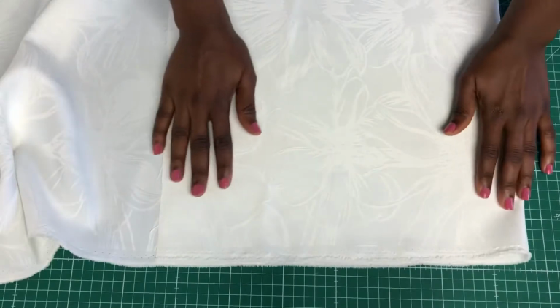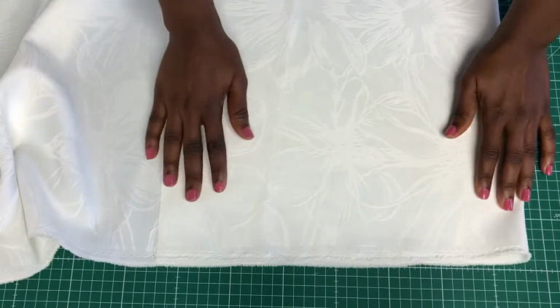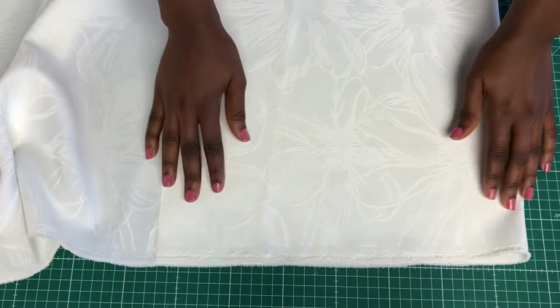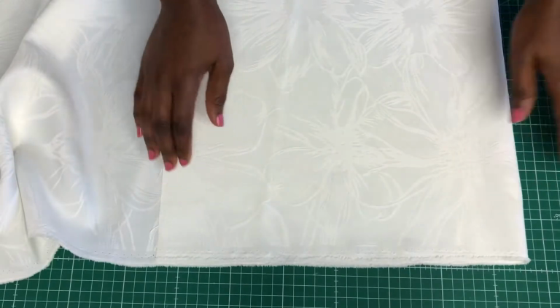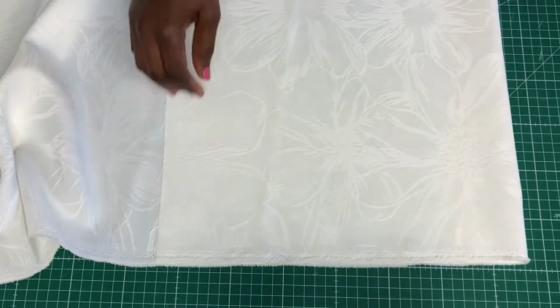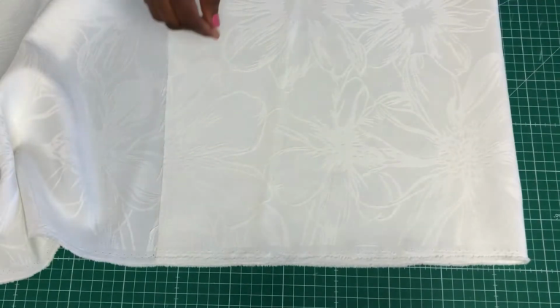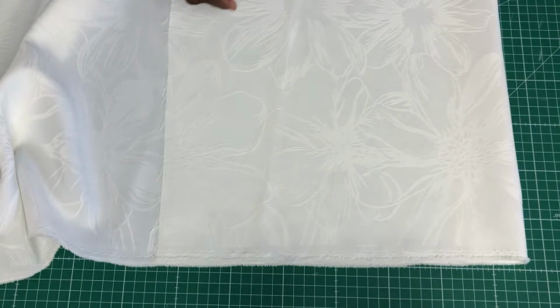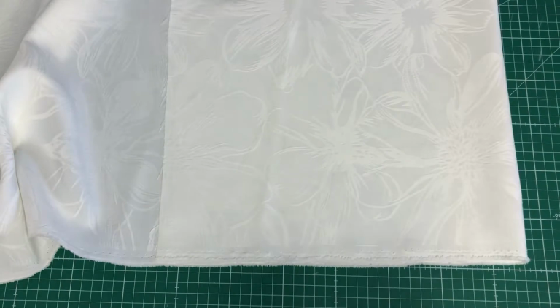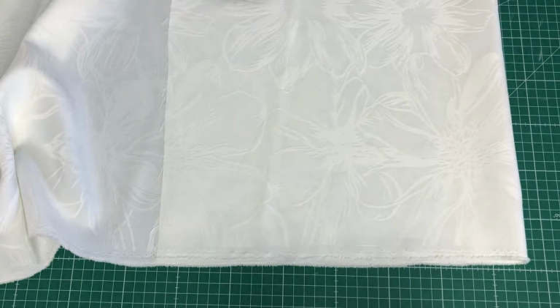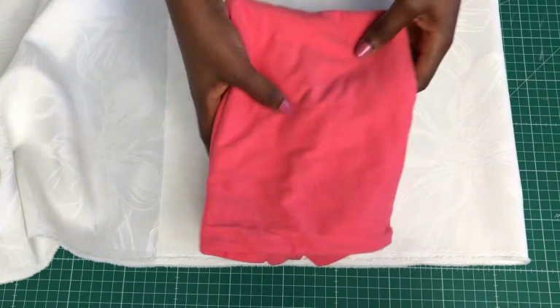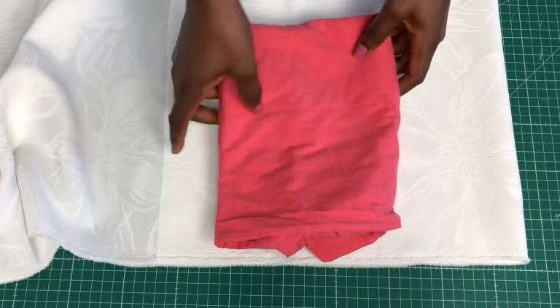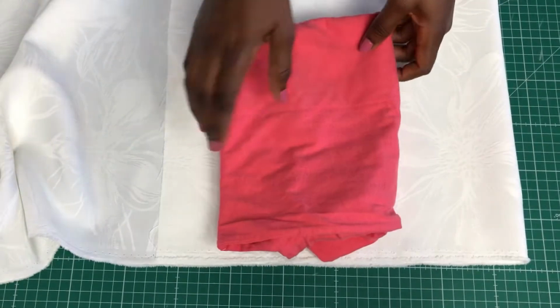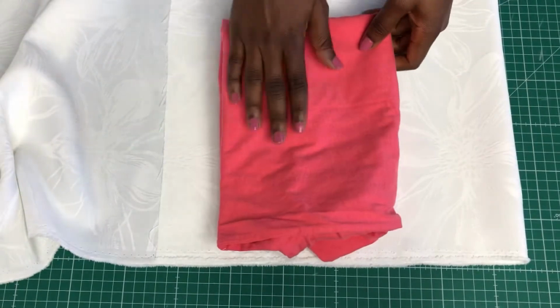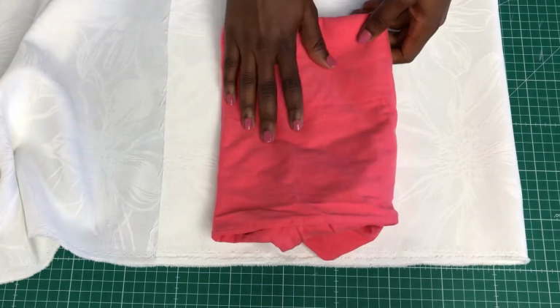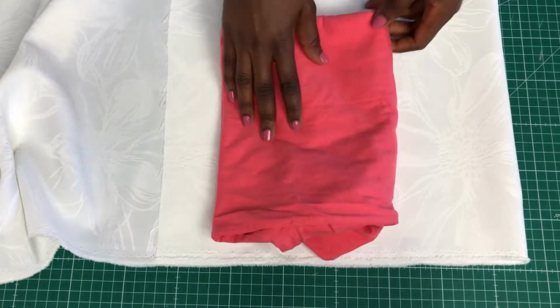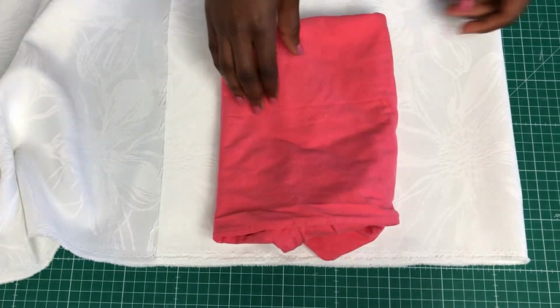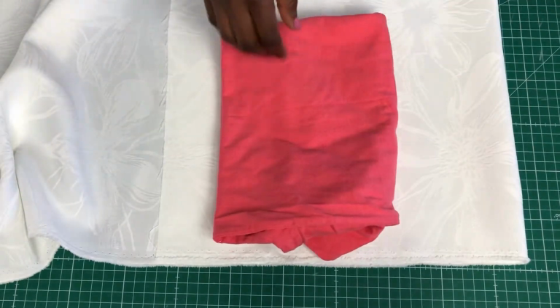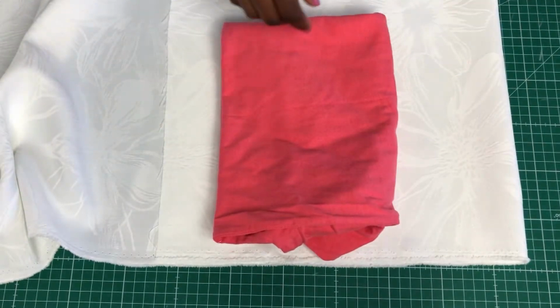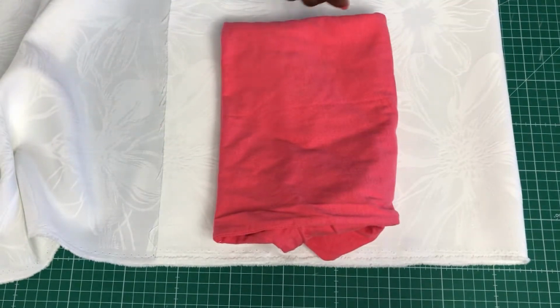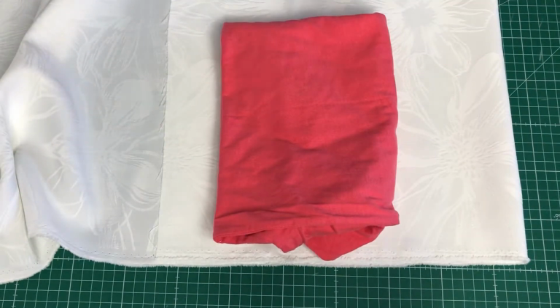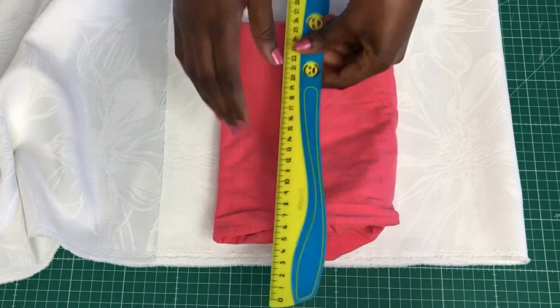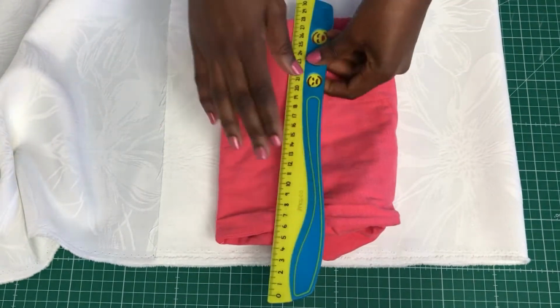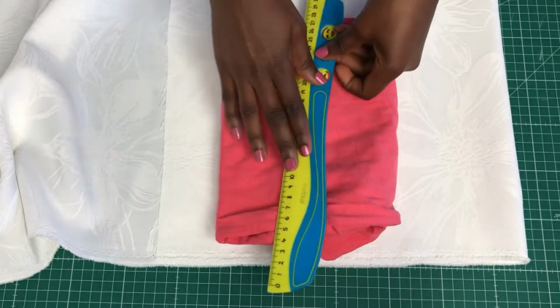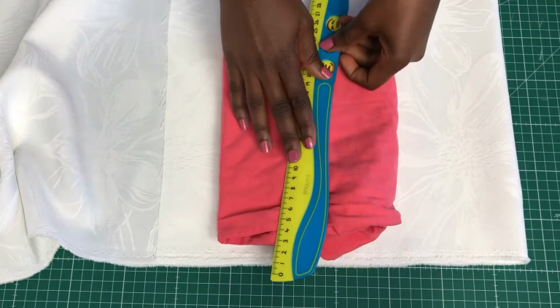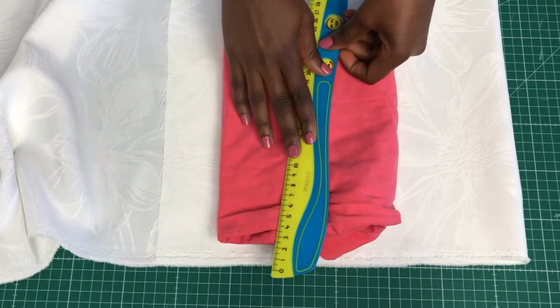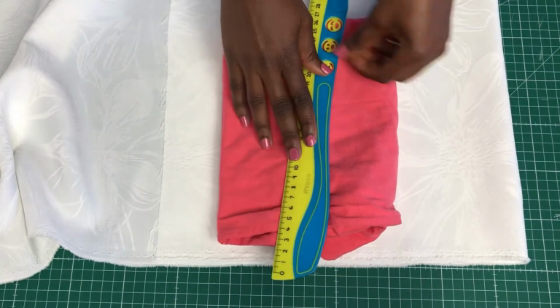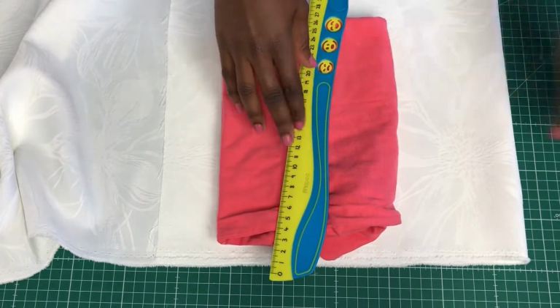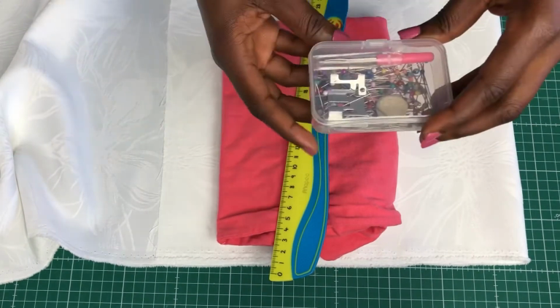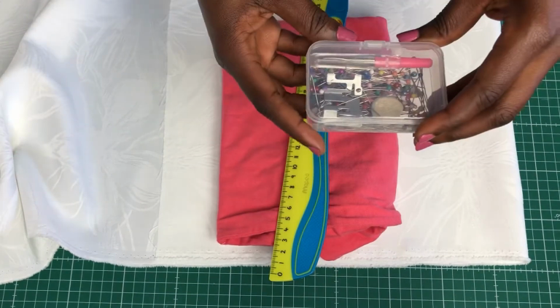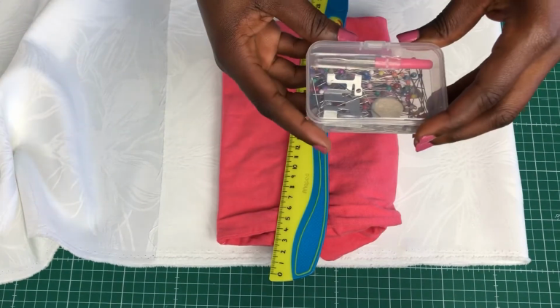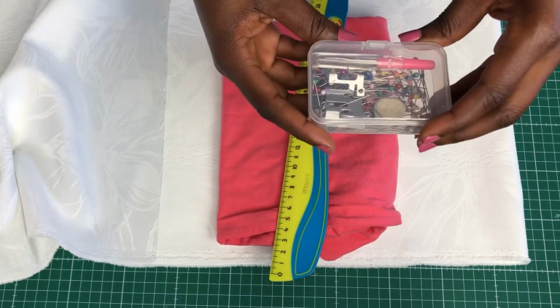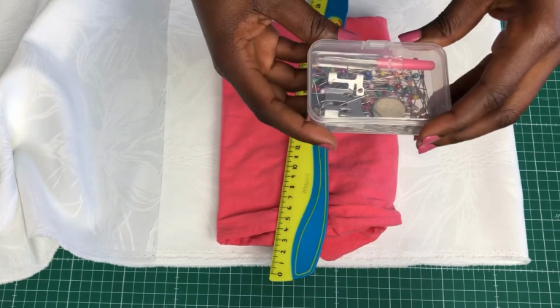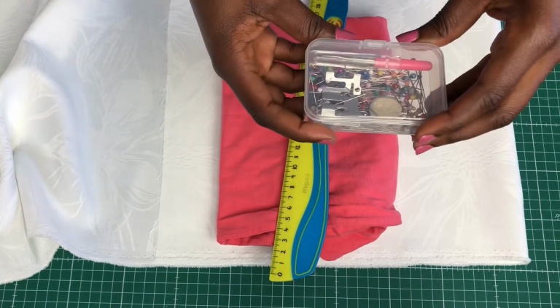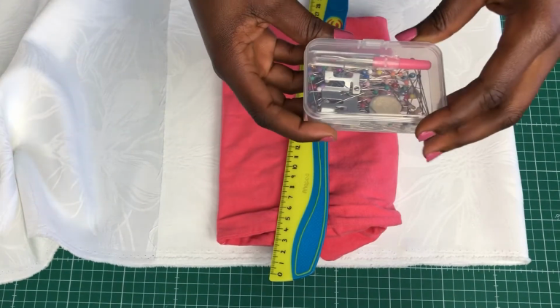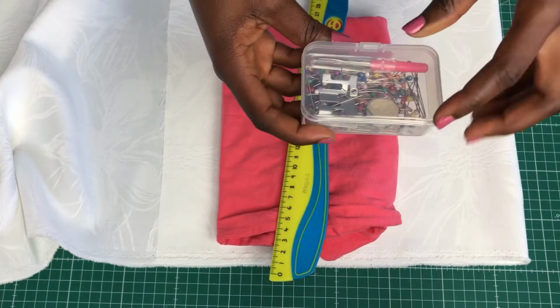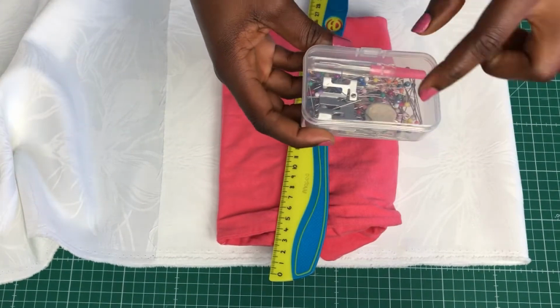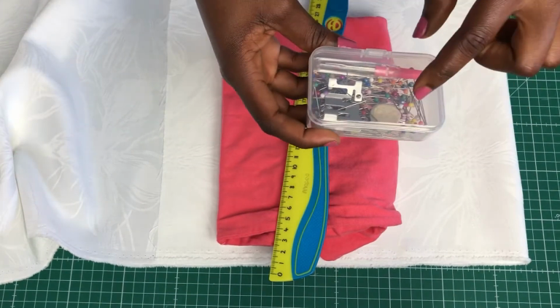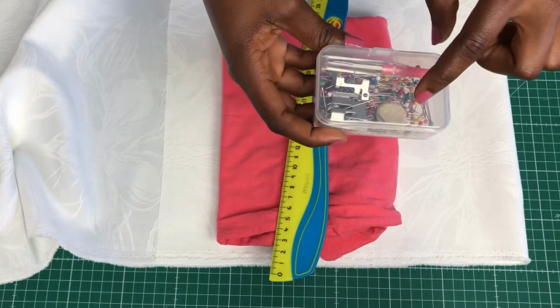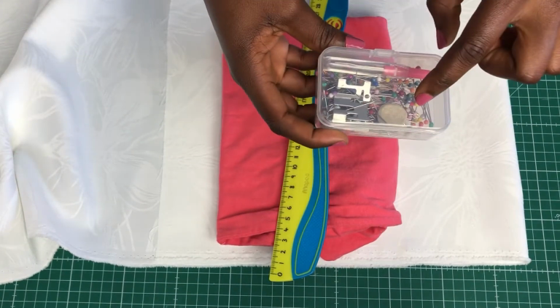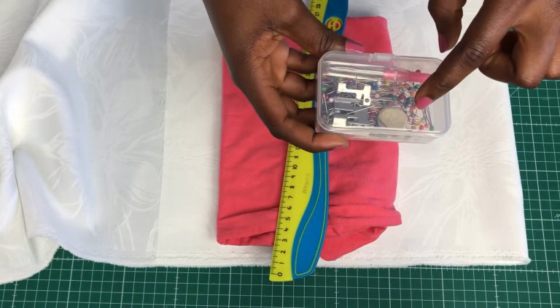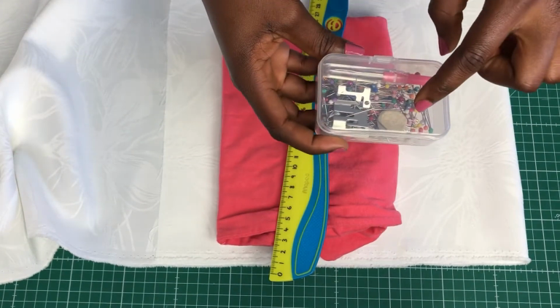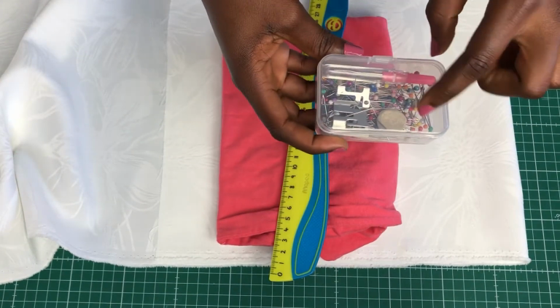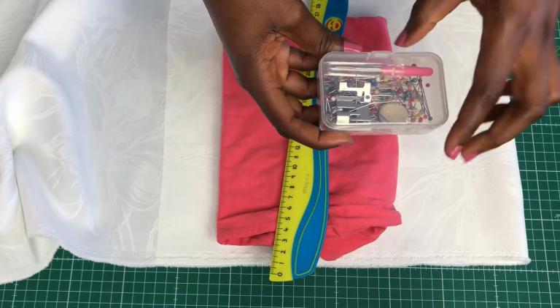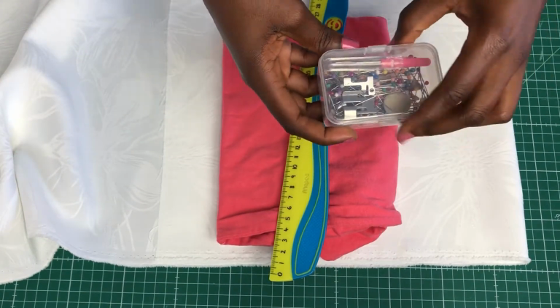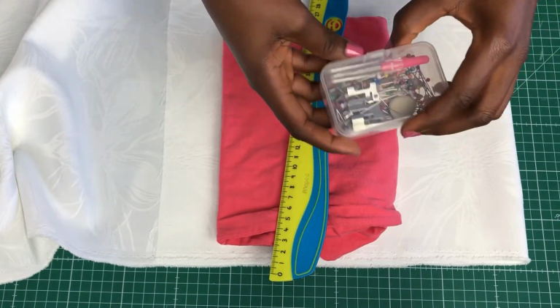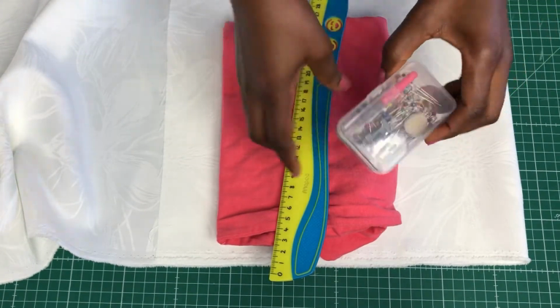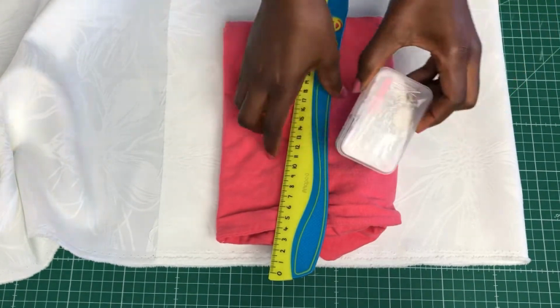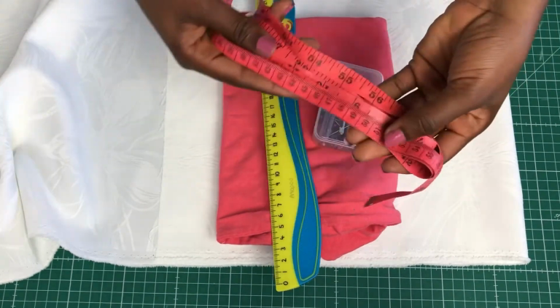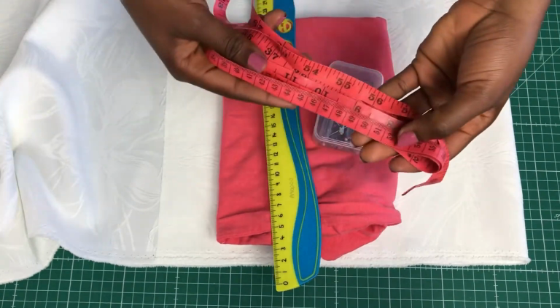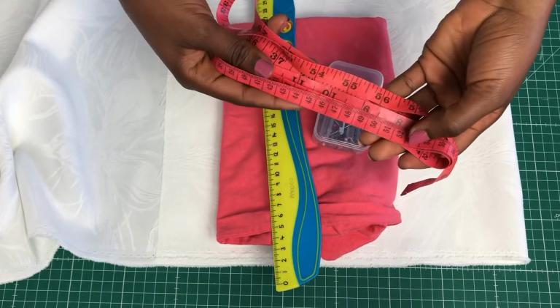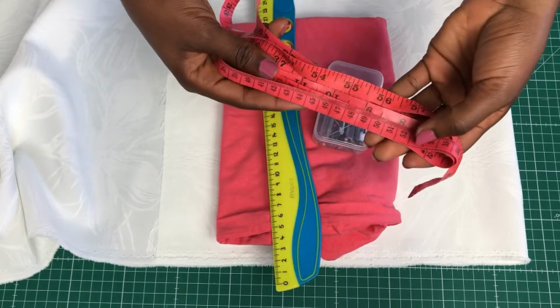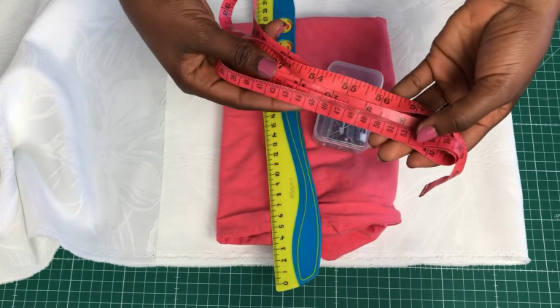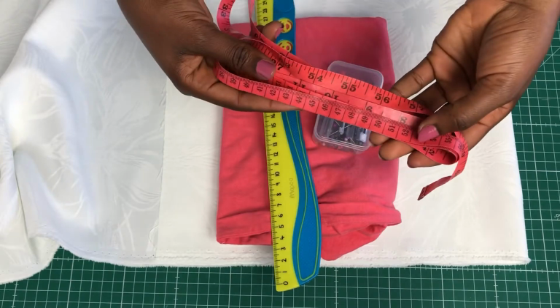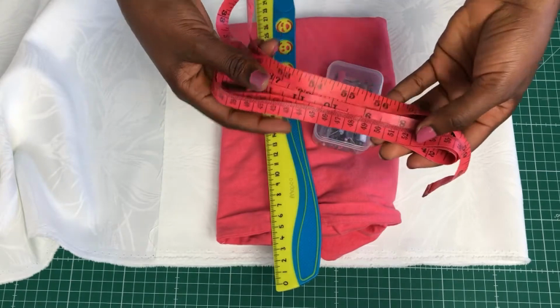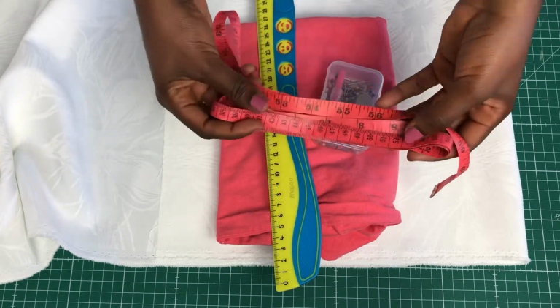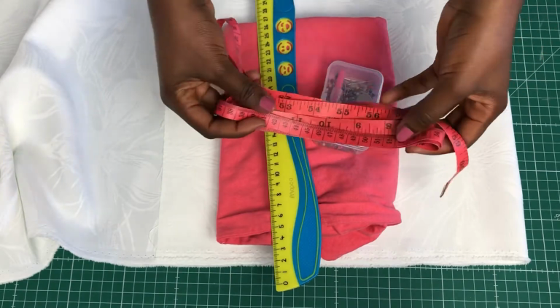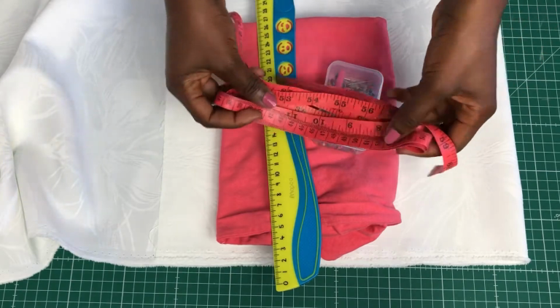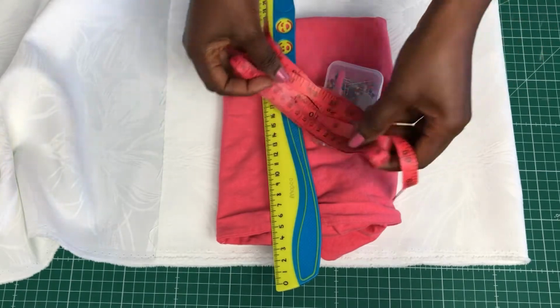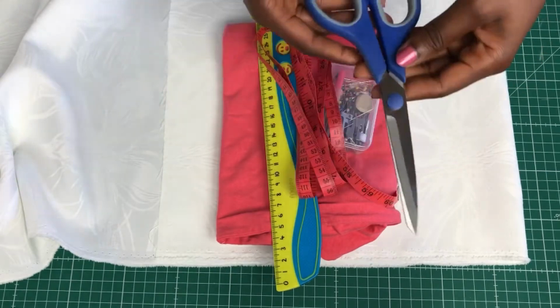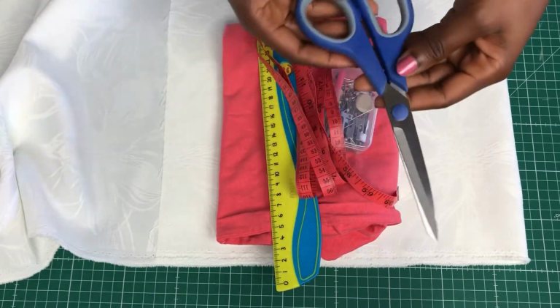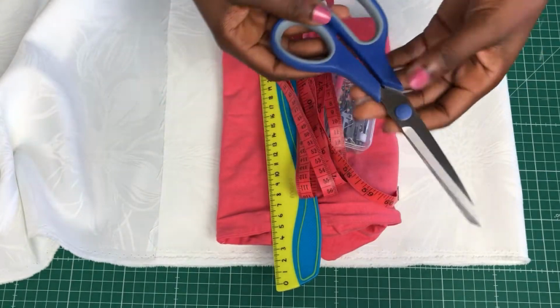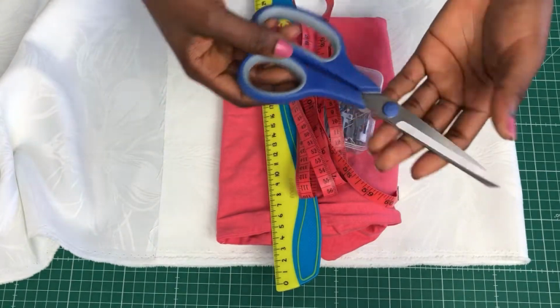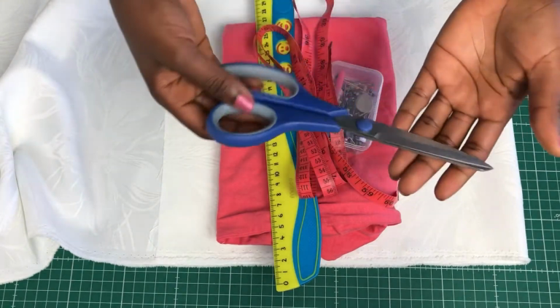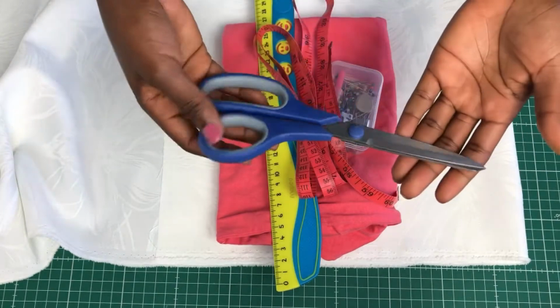We need a fabric, t-shirt, ruler, pins, tape measure, and scissors.